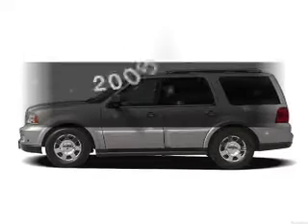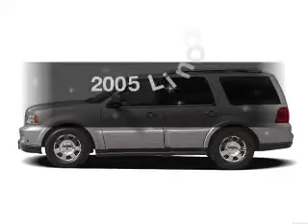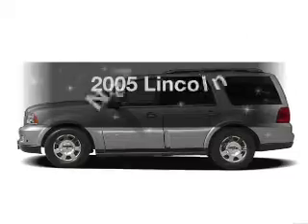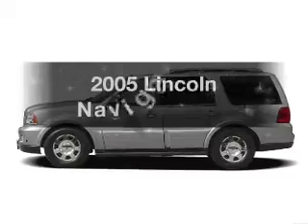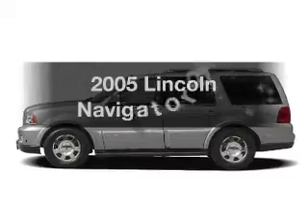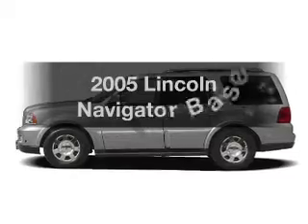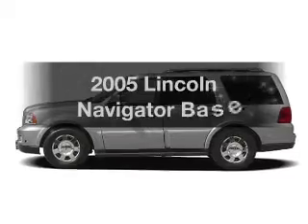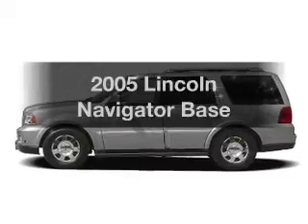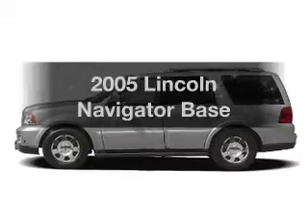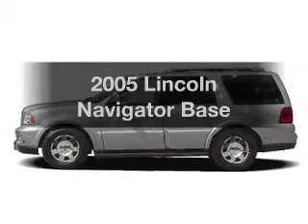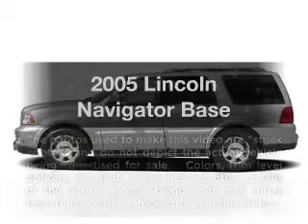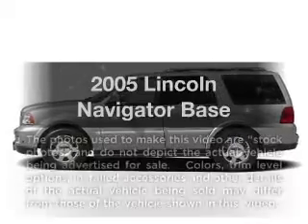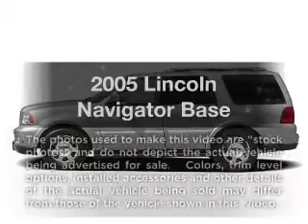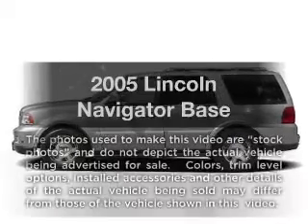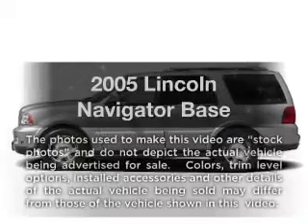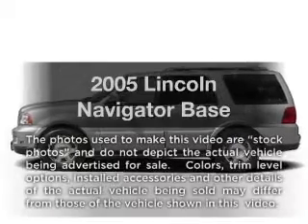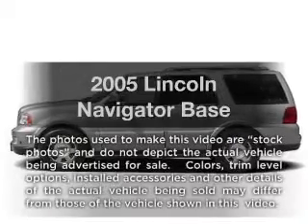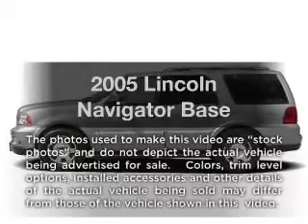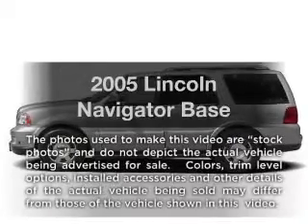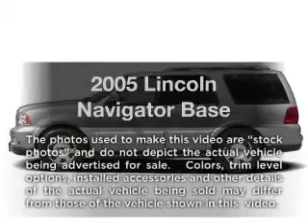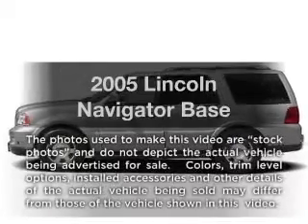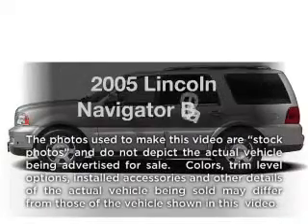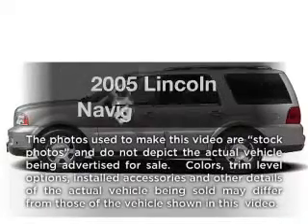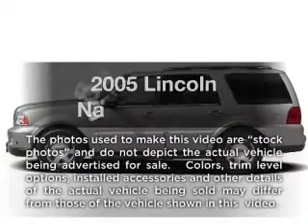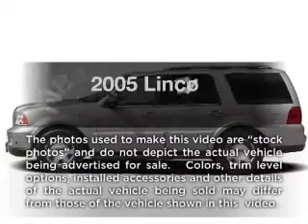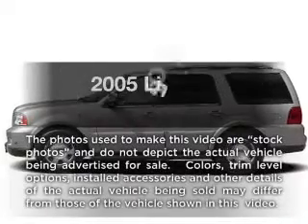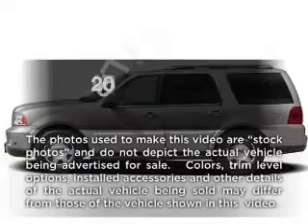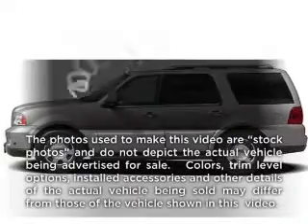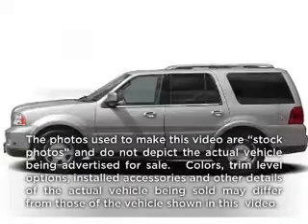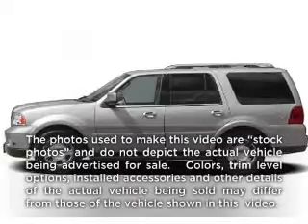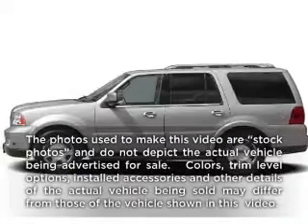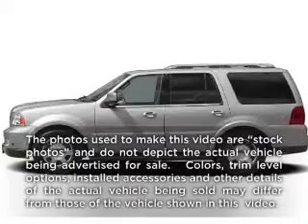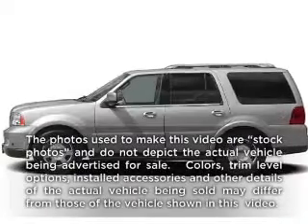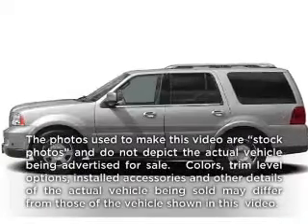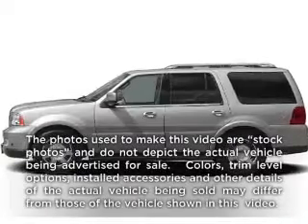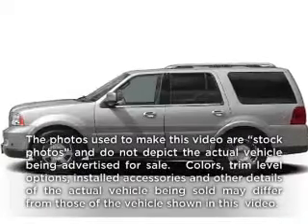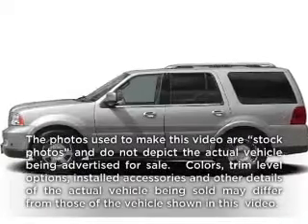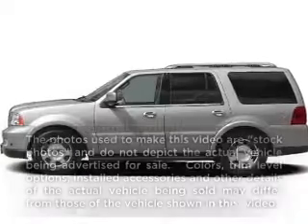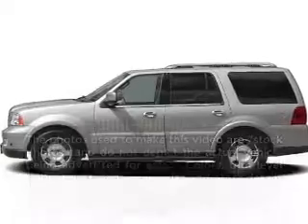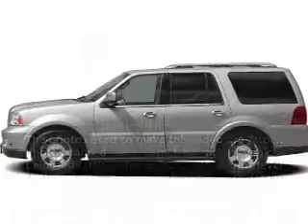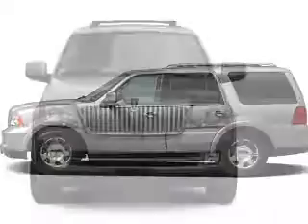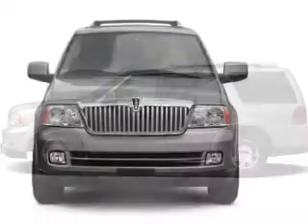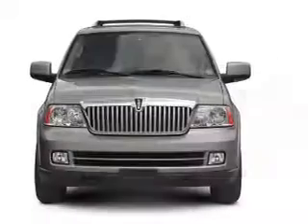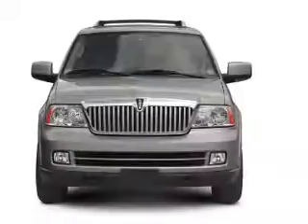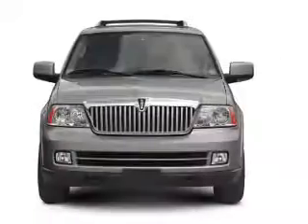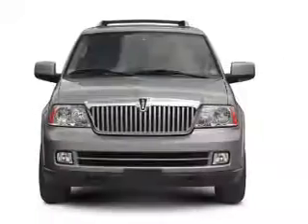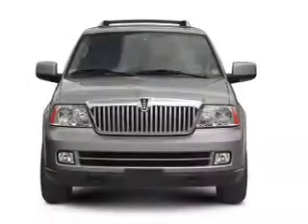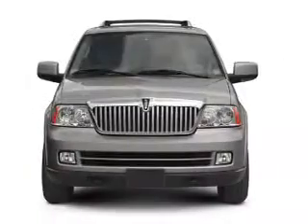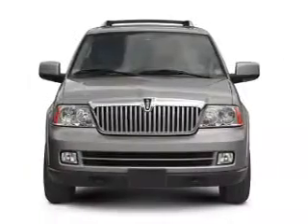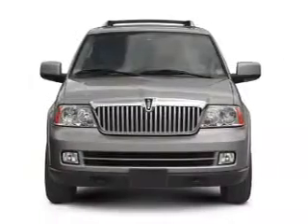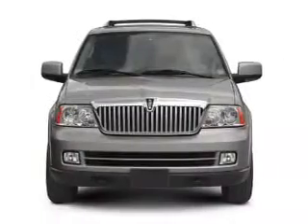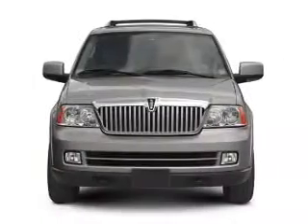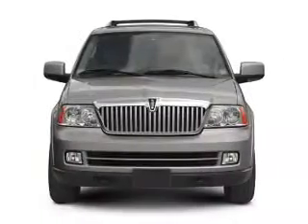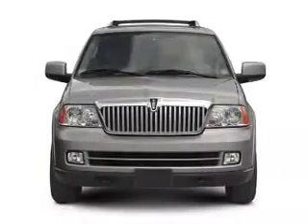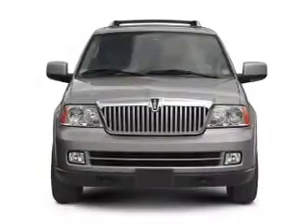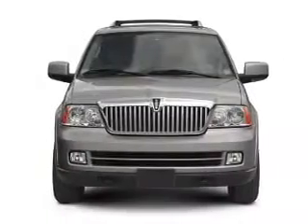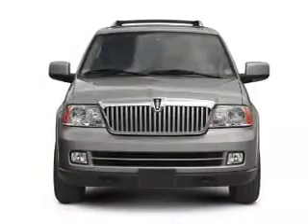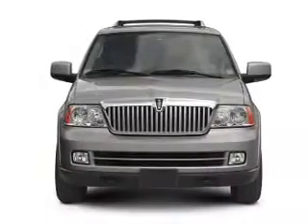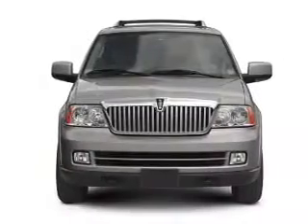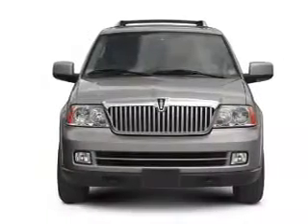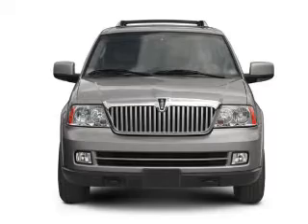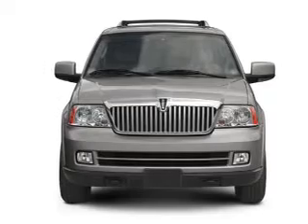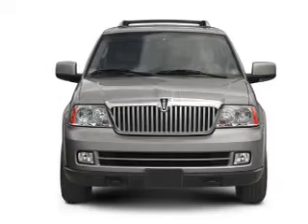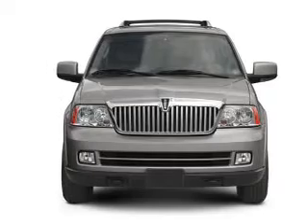Introducing the 2005 Lincoln Navigator. If you're looking for an automobile with great attributes, look no further.